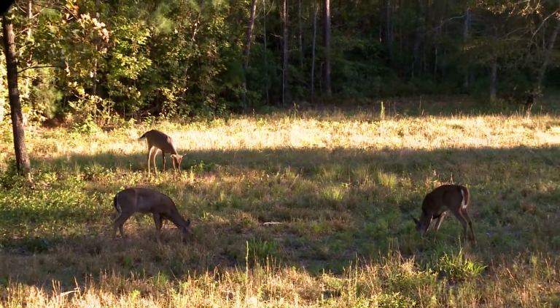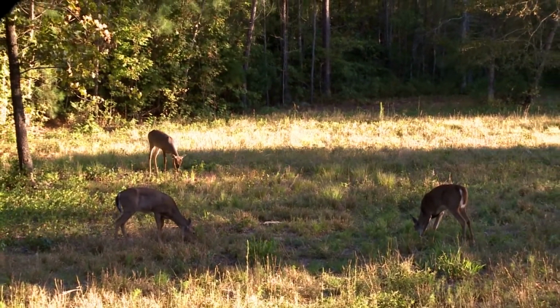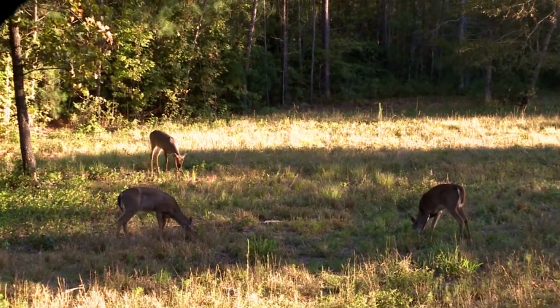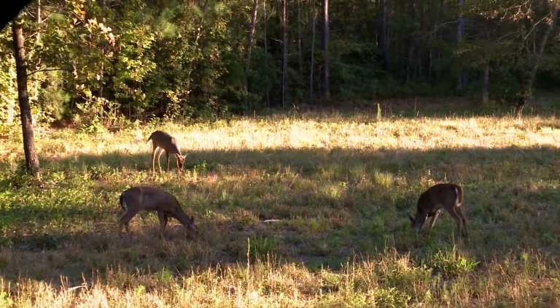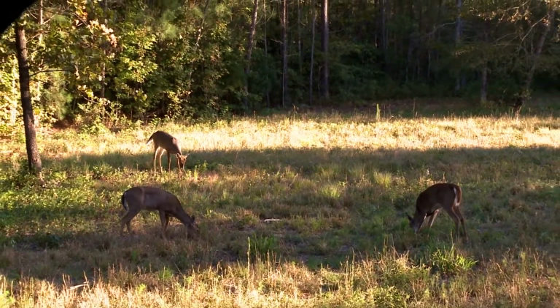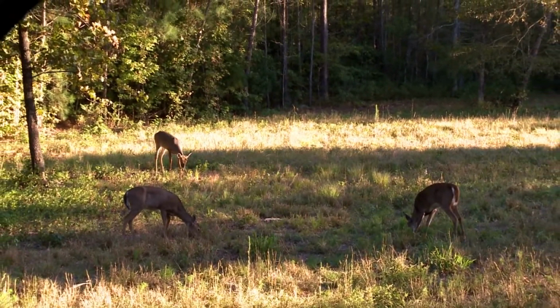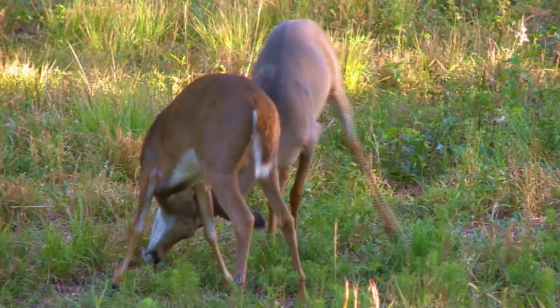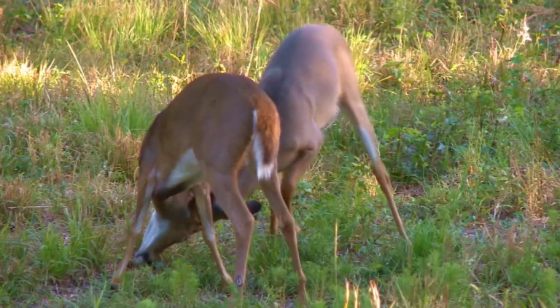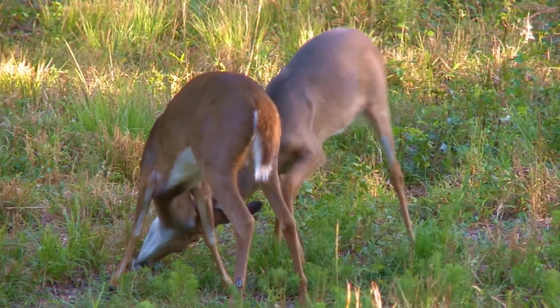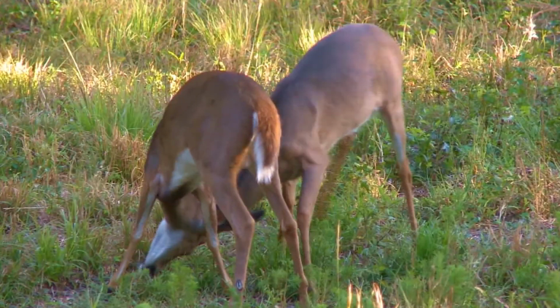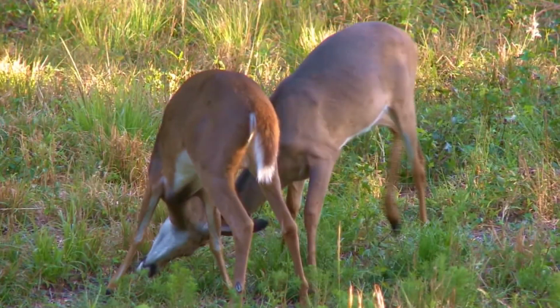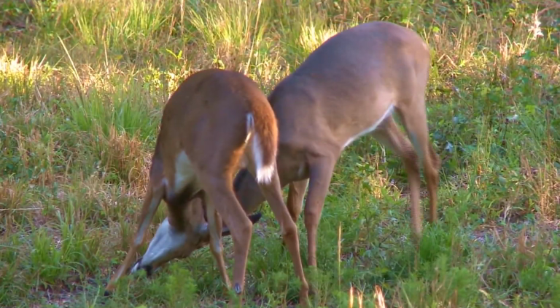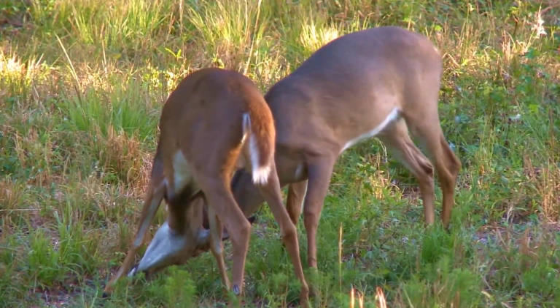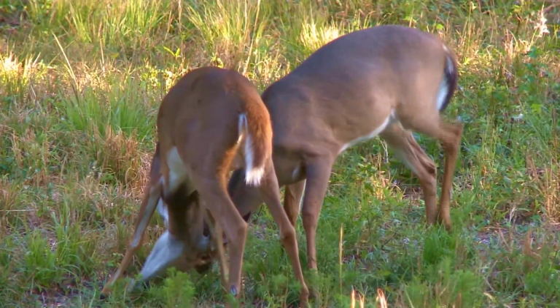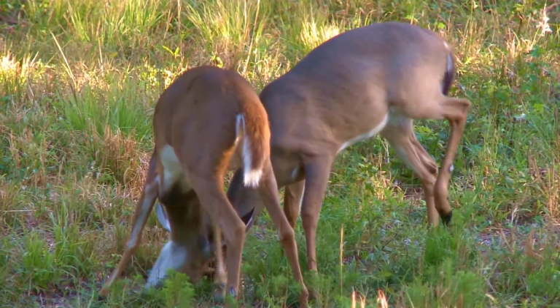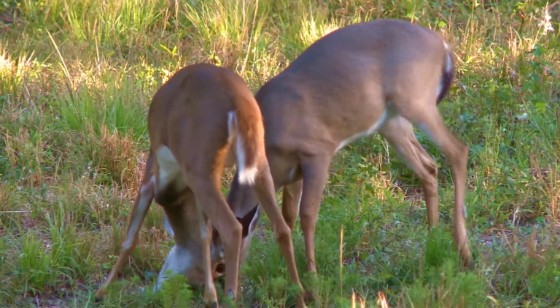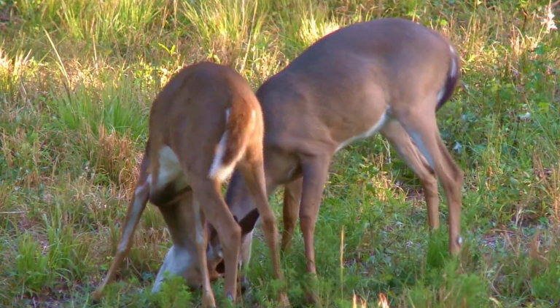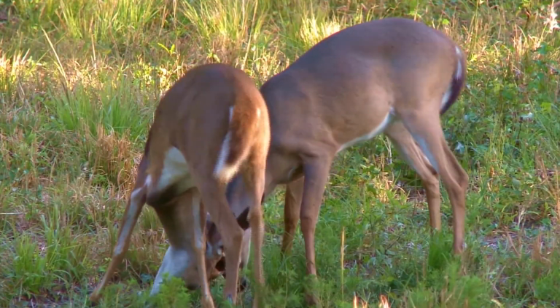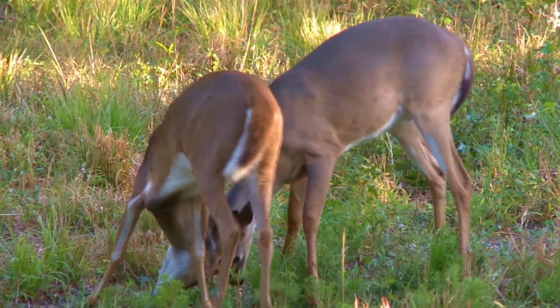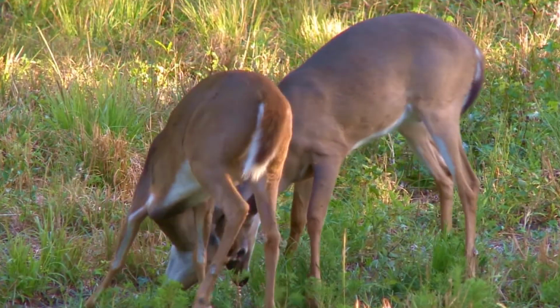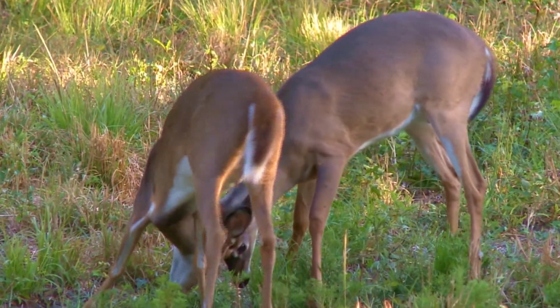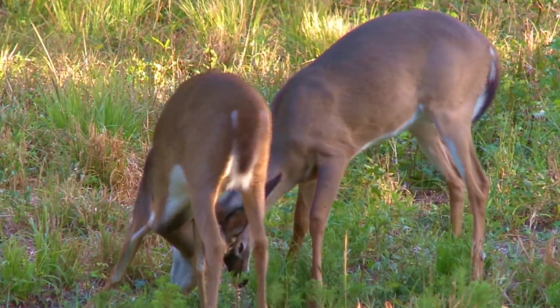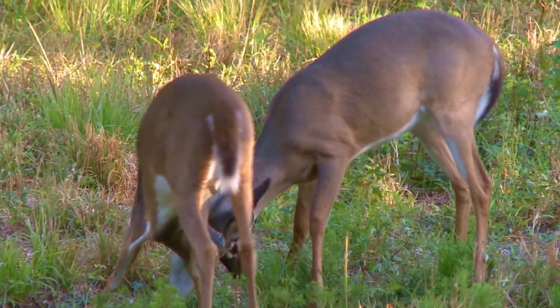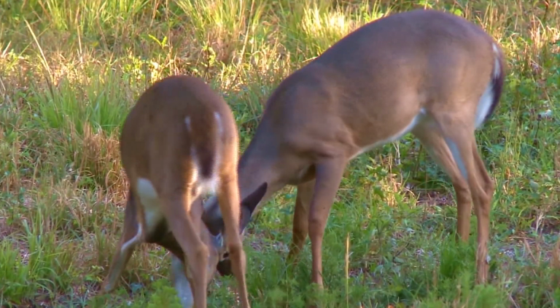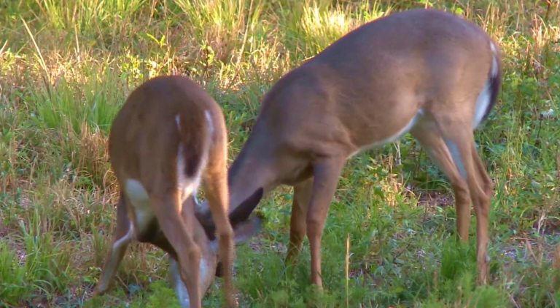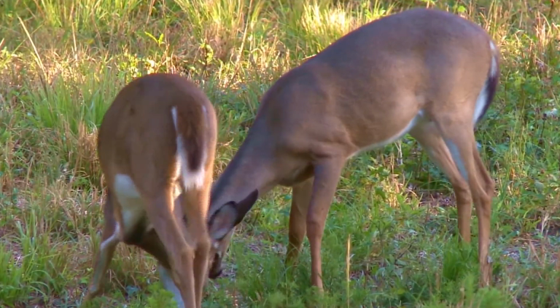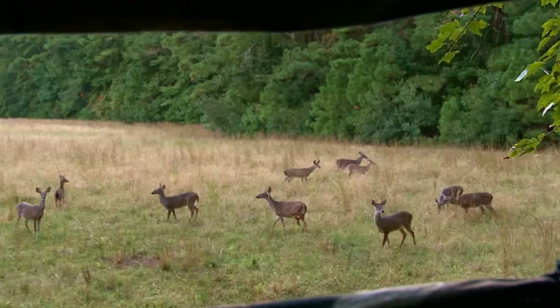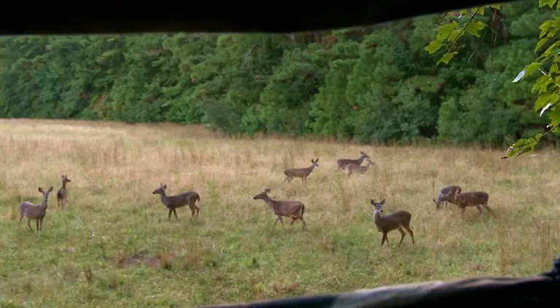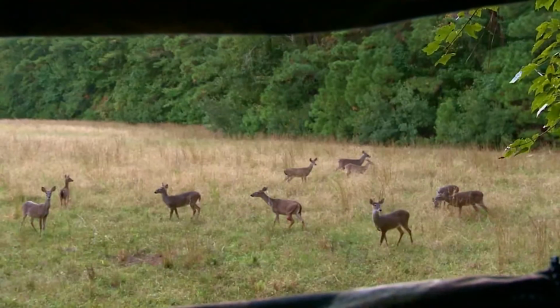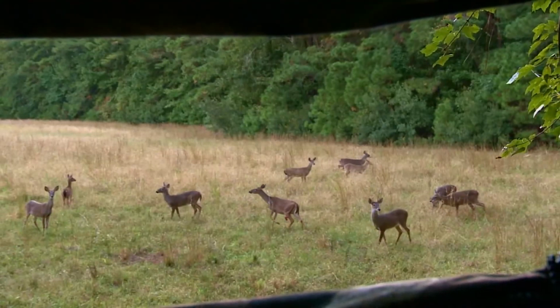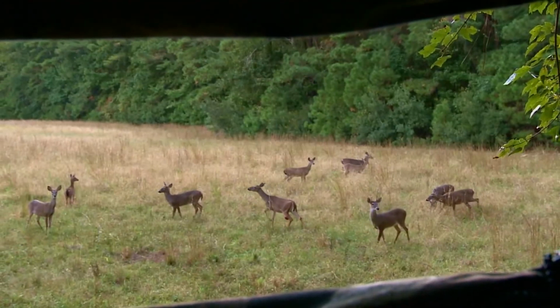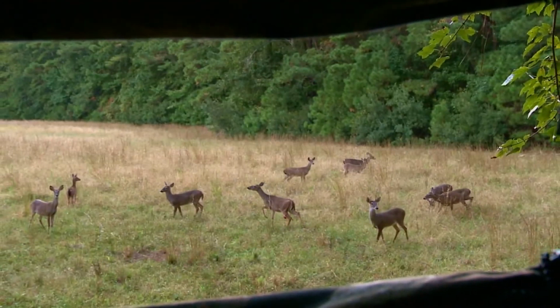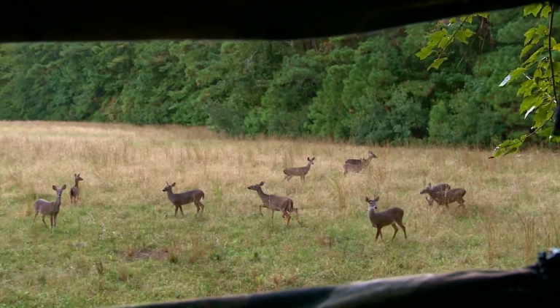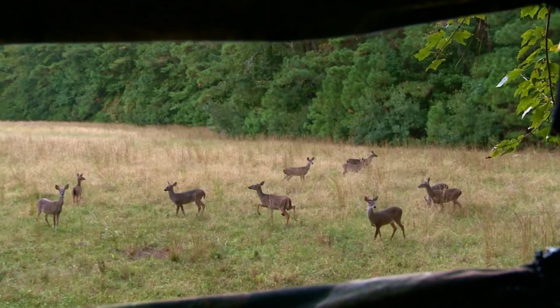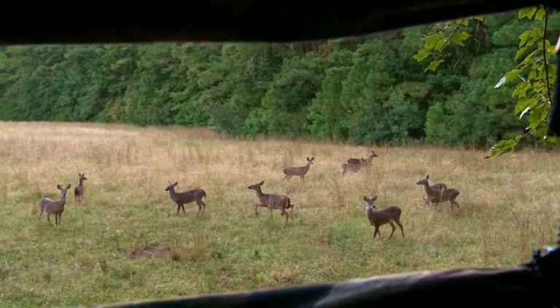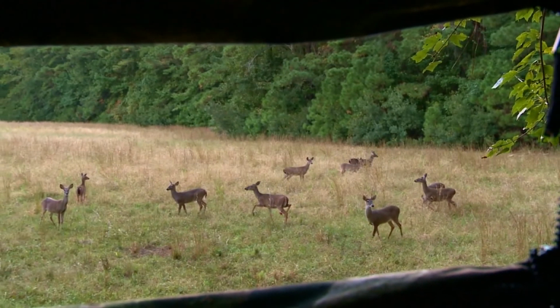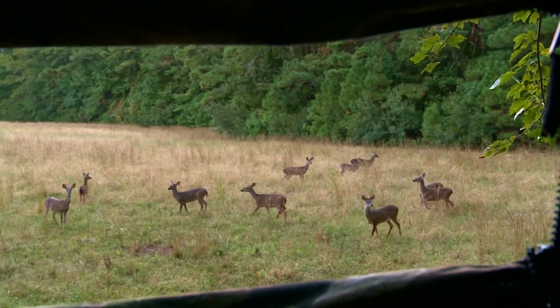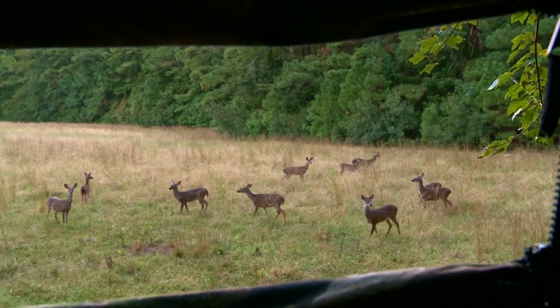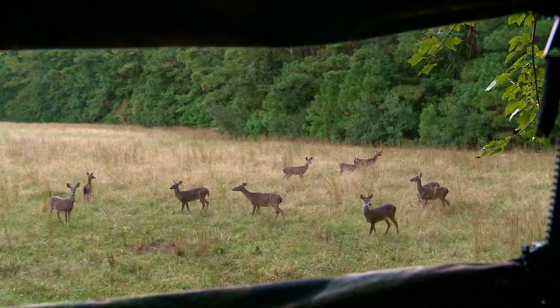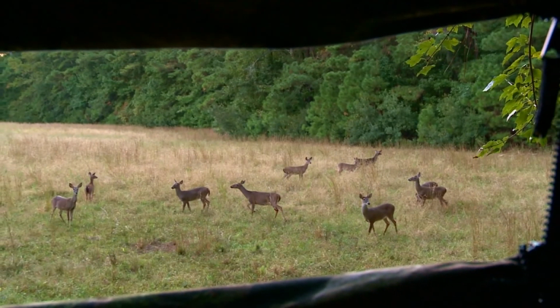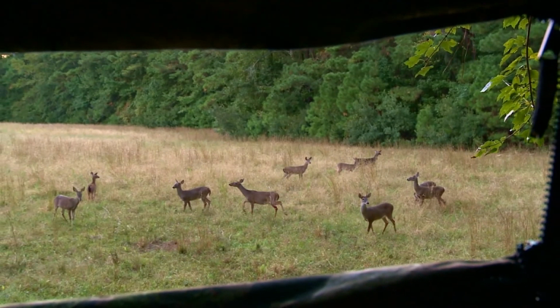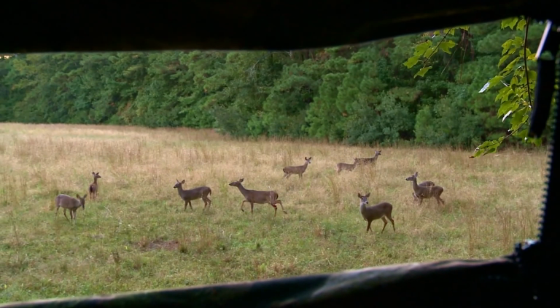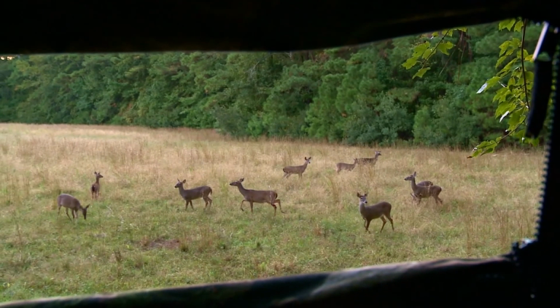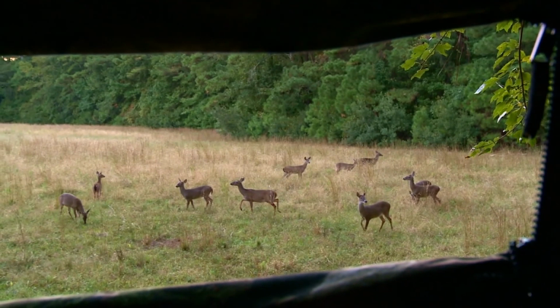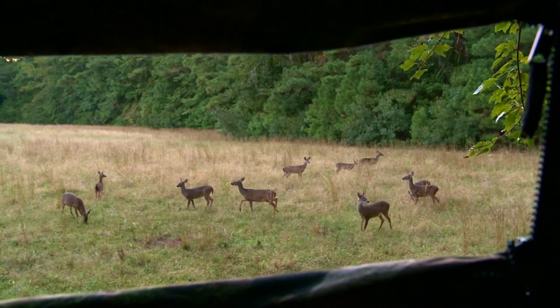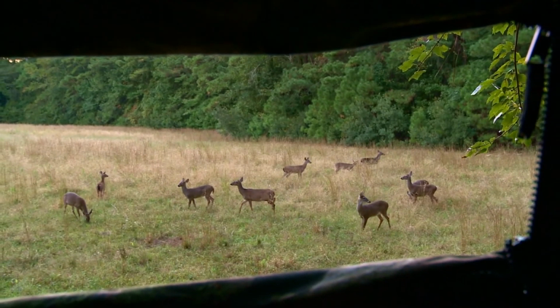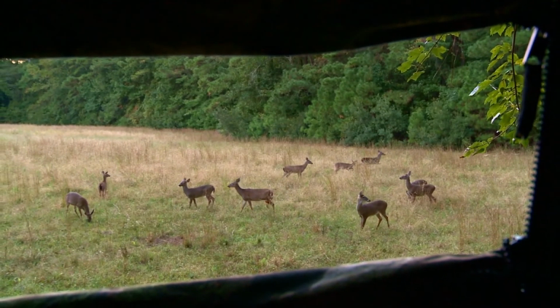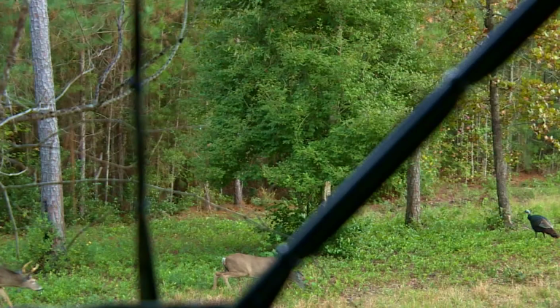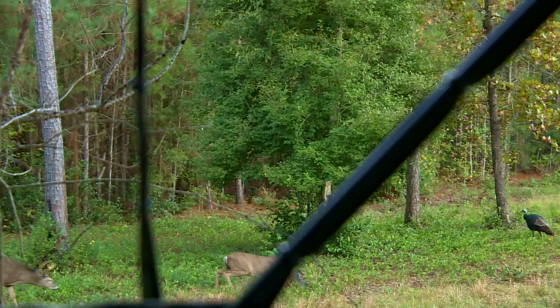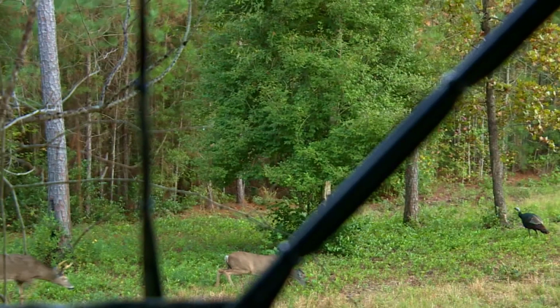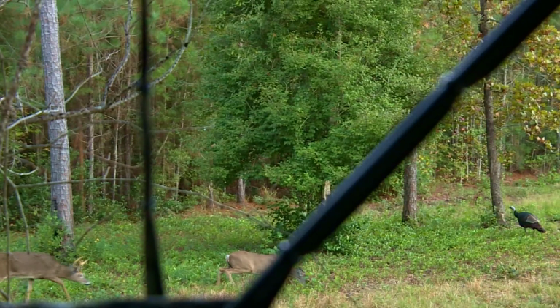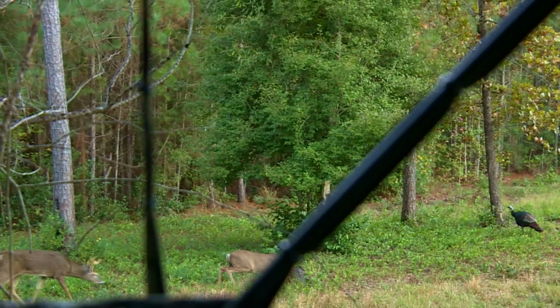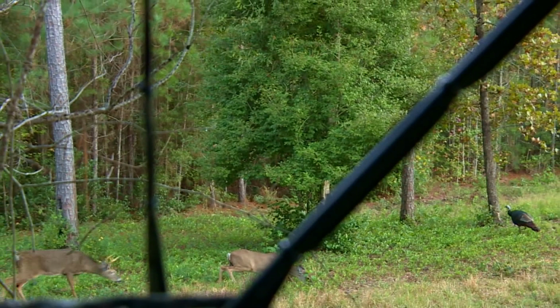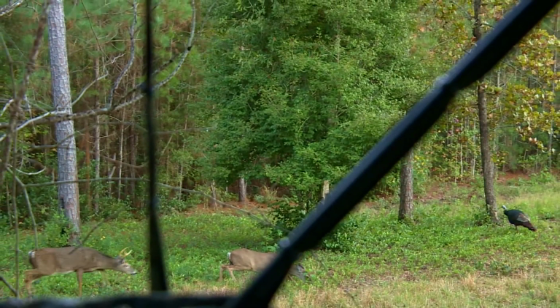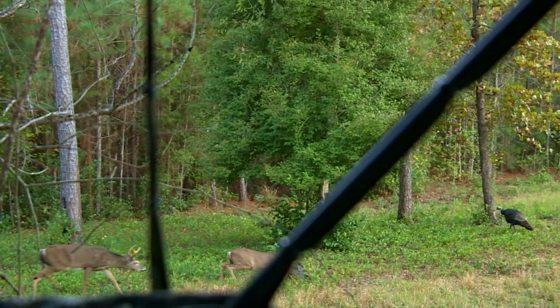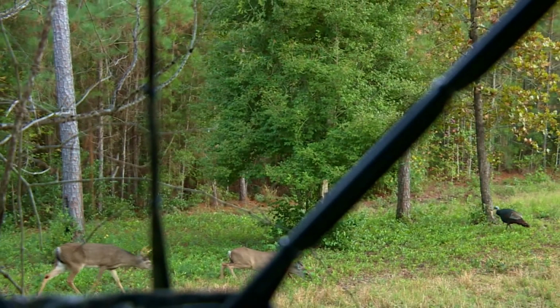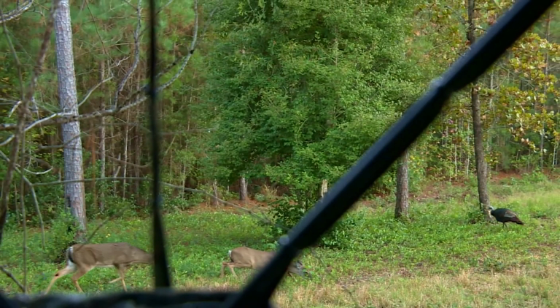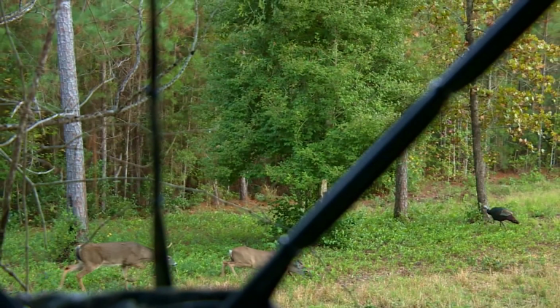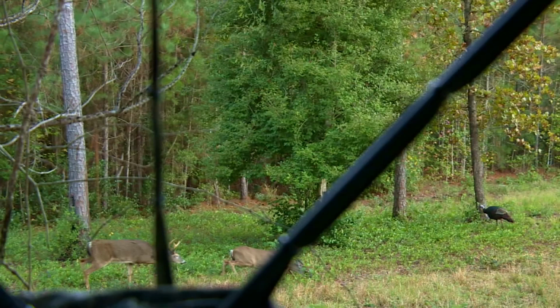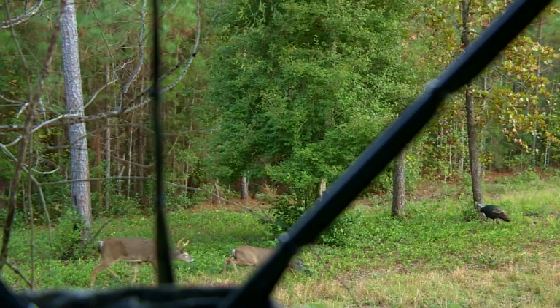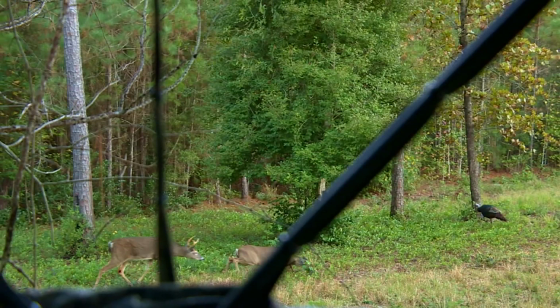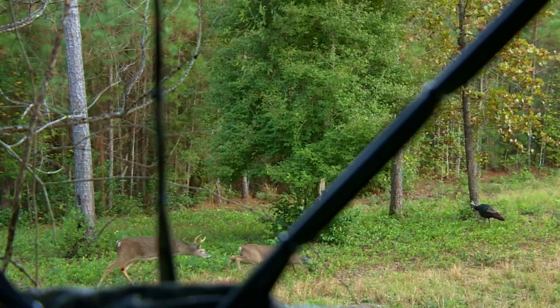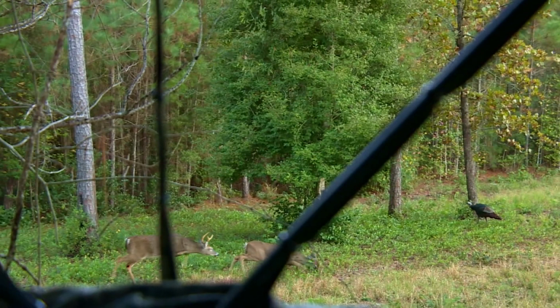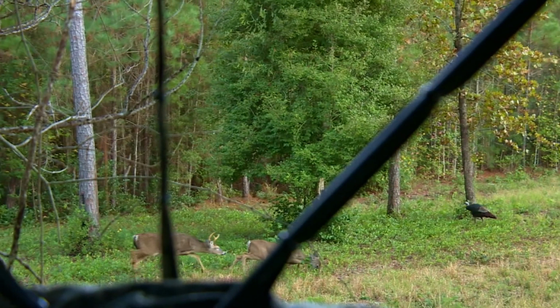Whitetail season is in full swing and Chris has been in the tree for a while. This particular hunt is all about herd management.